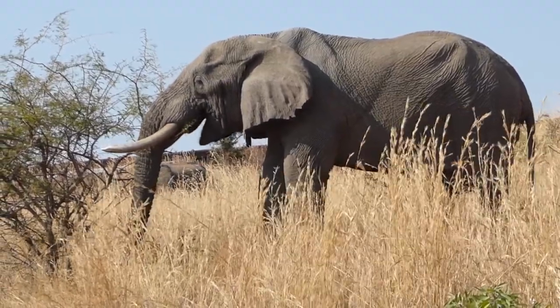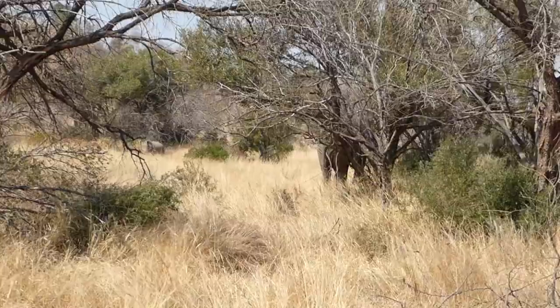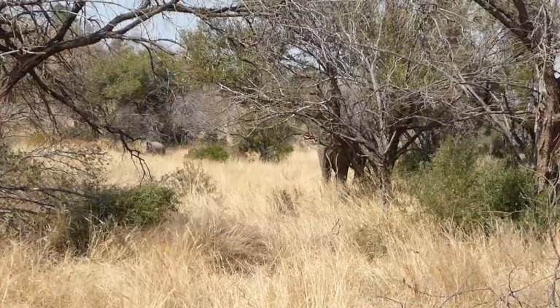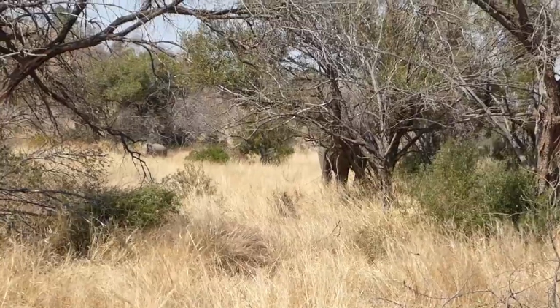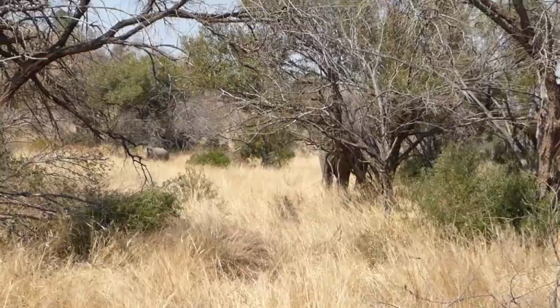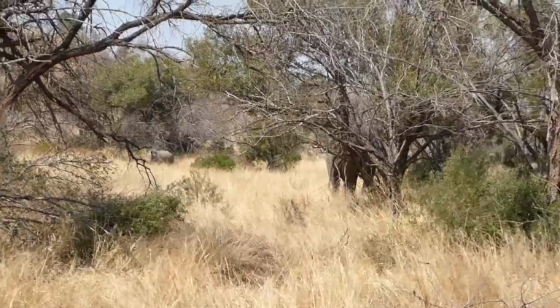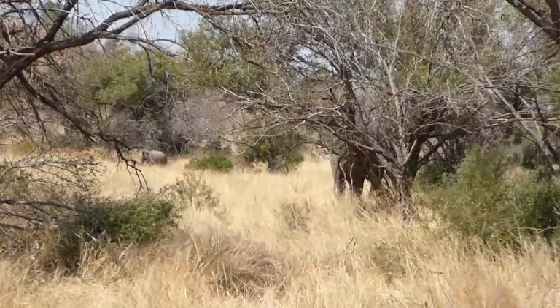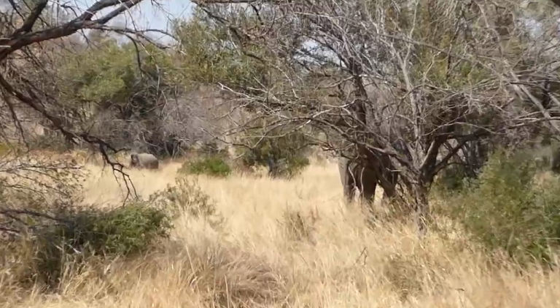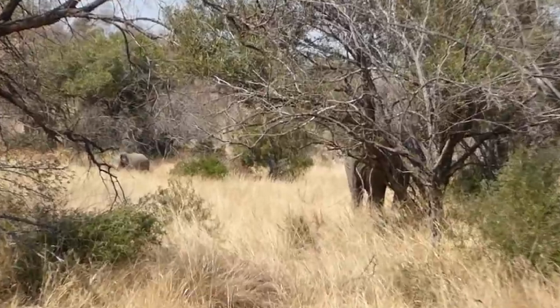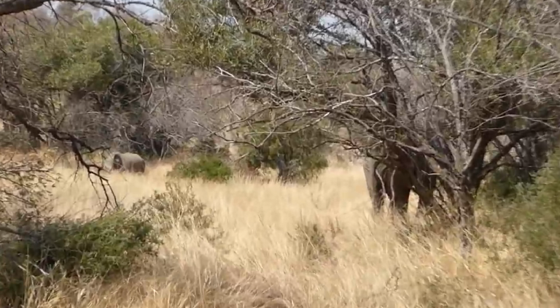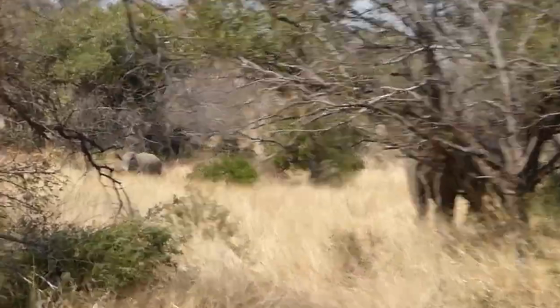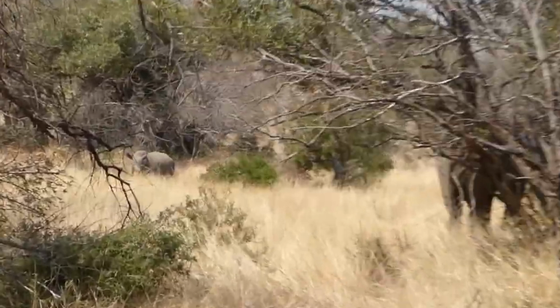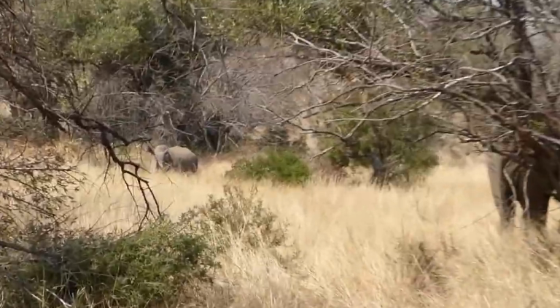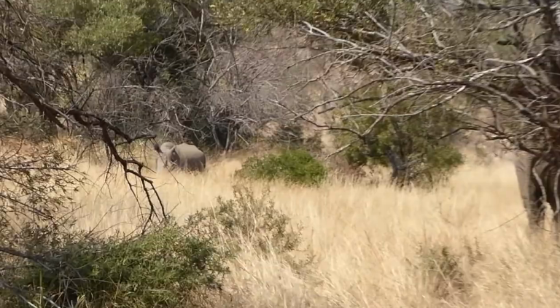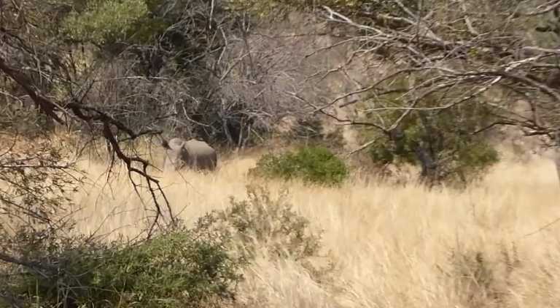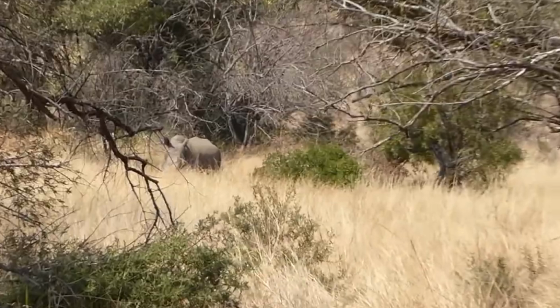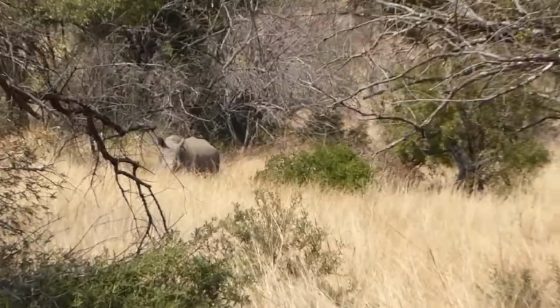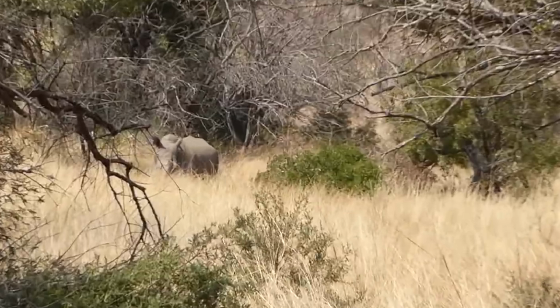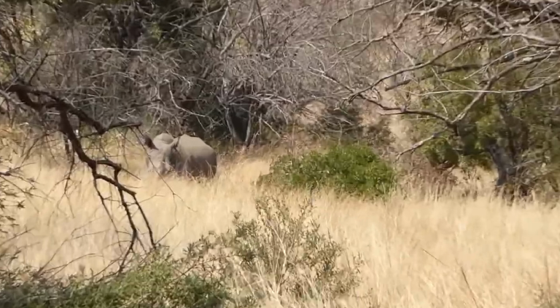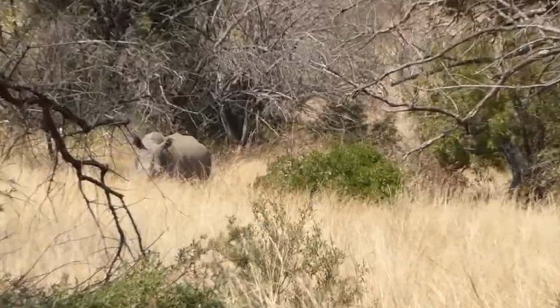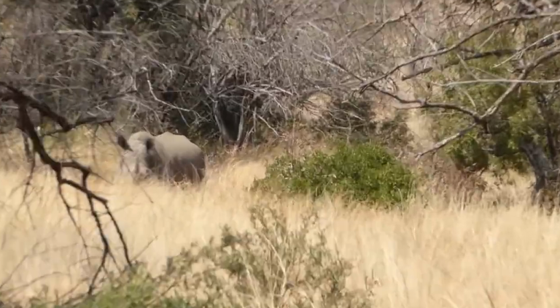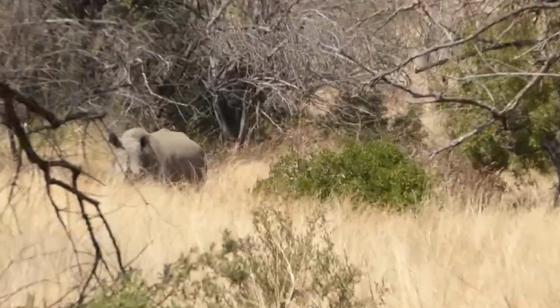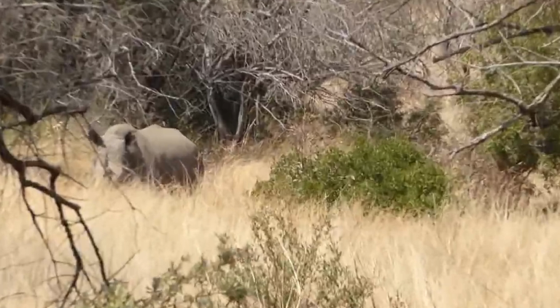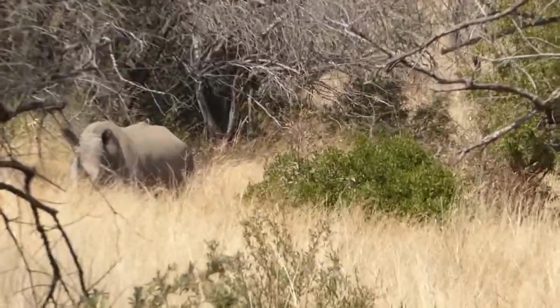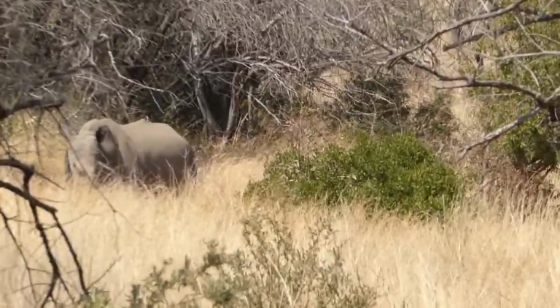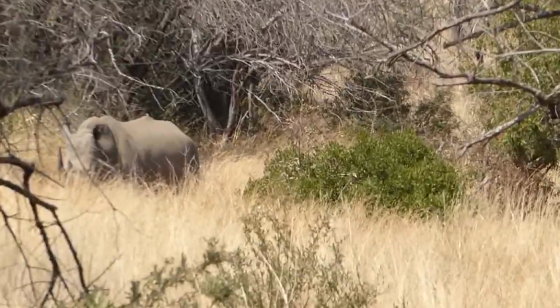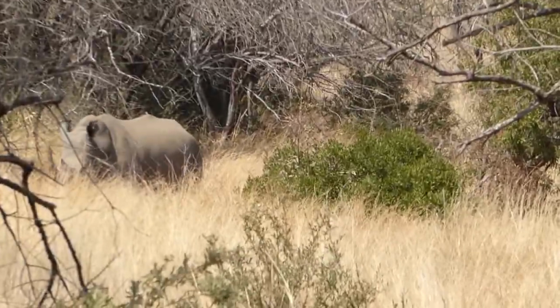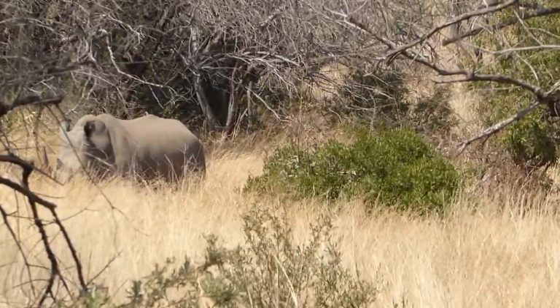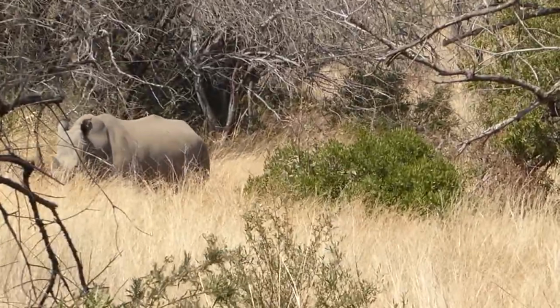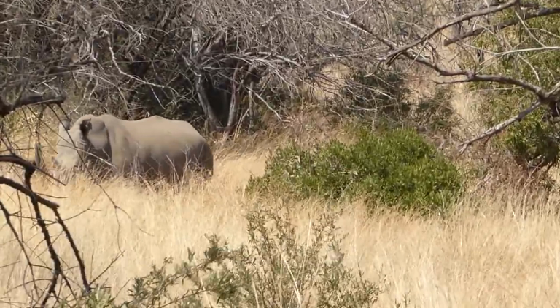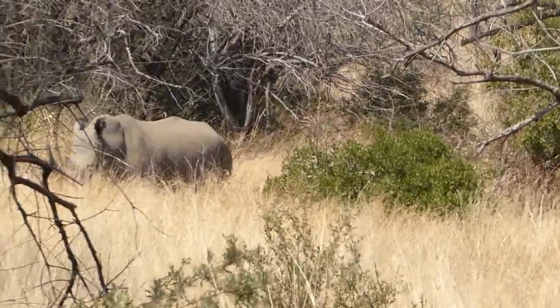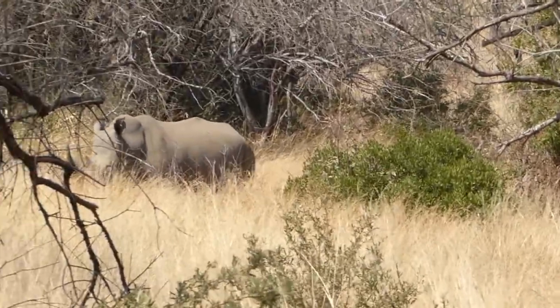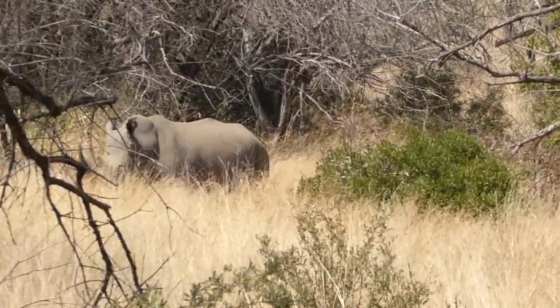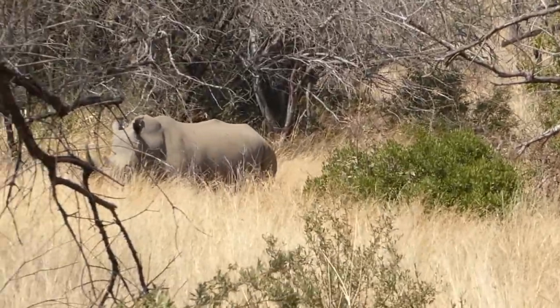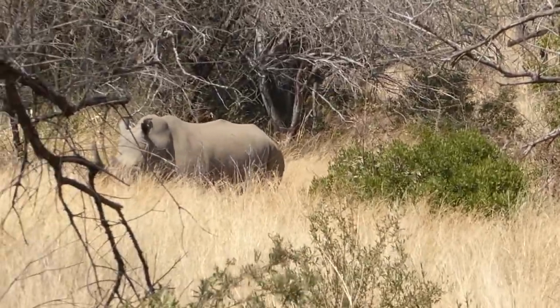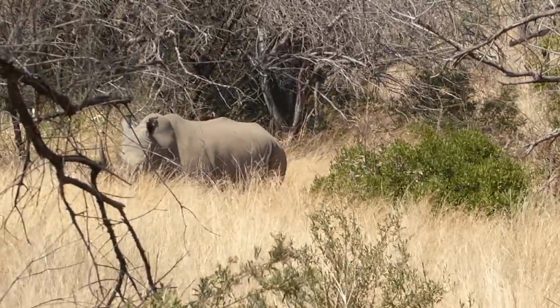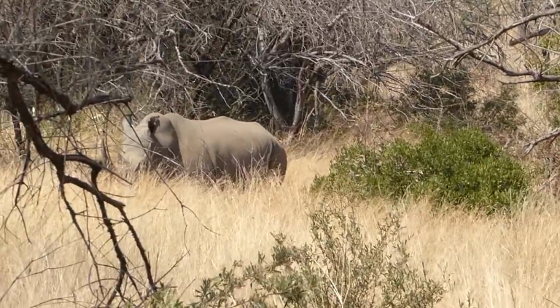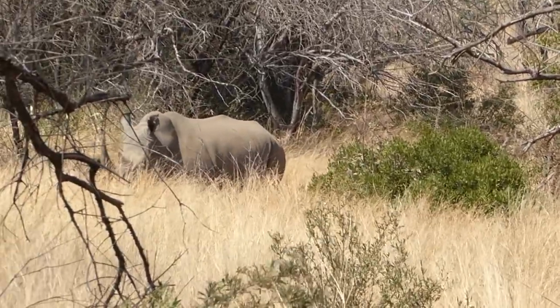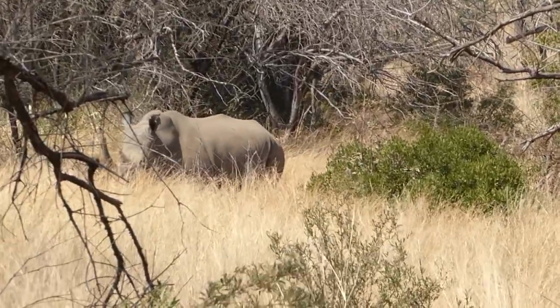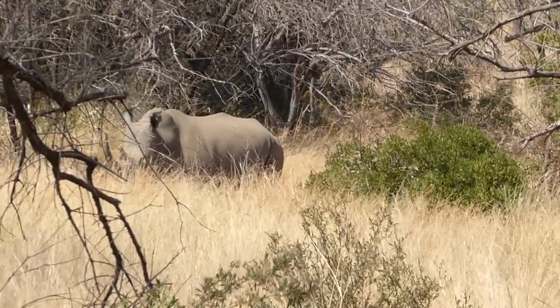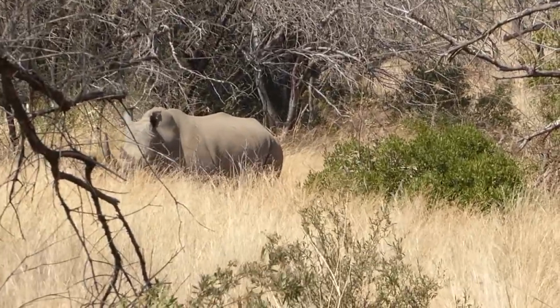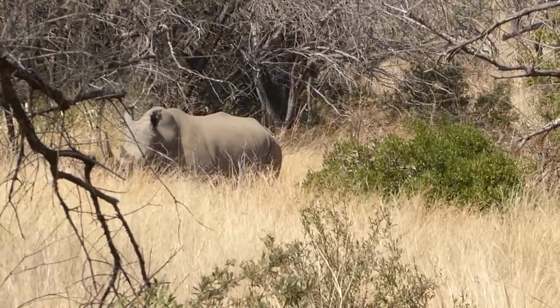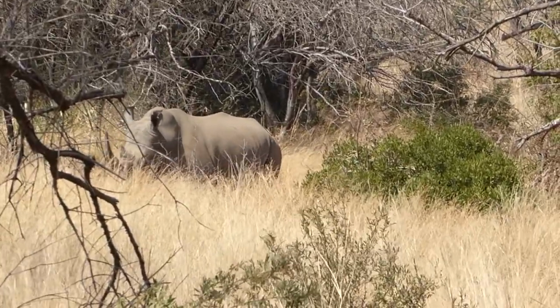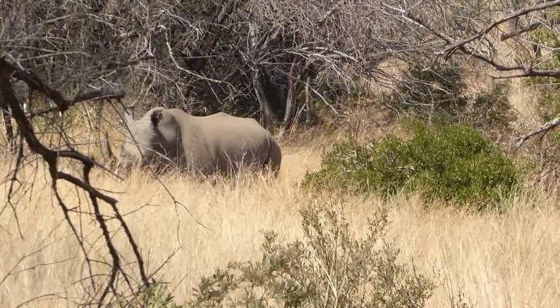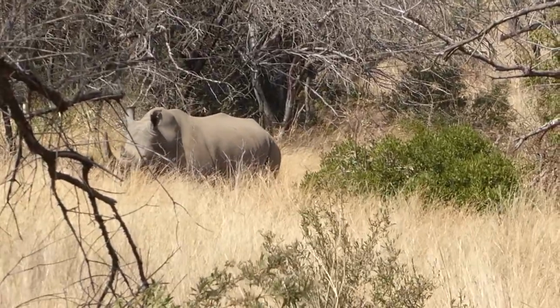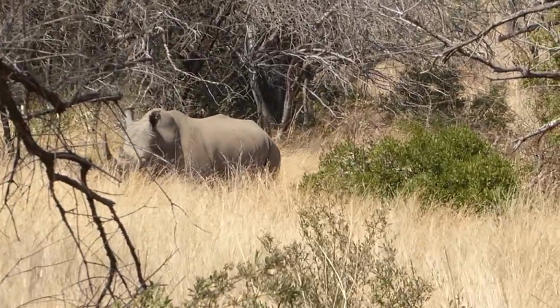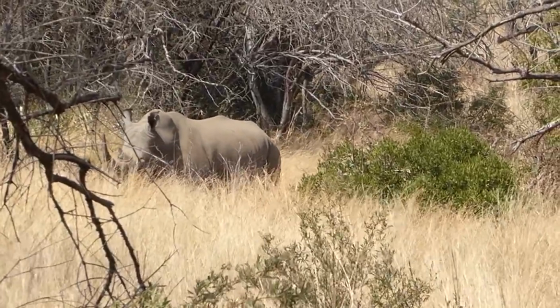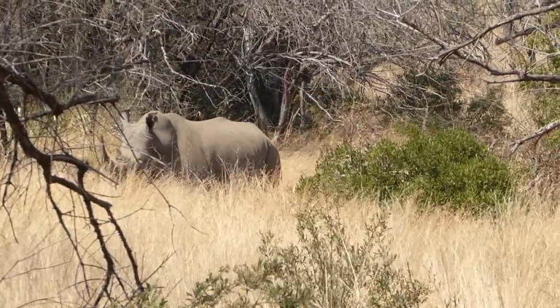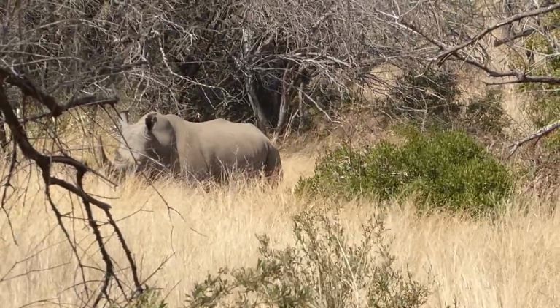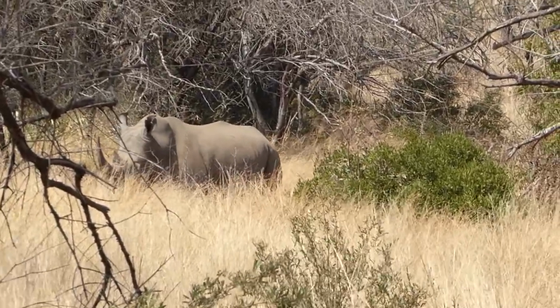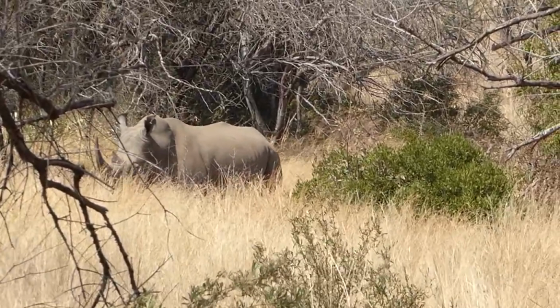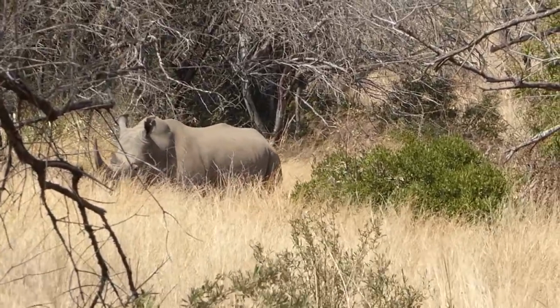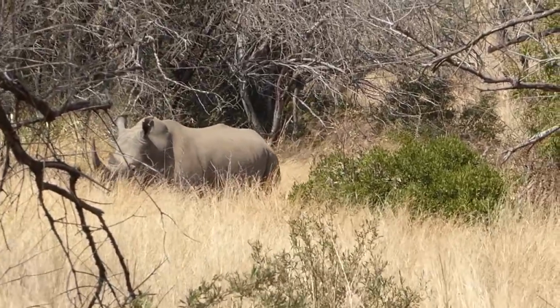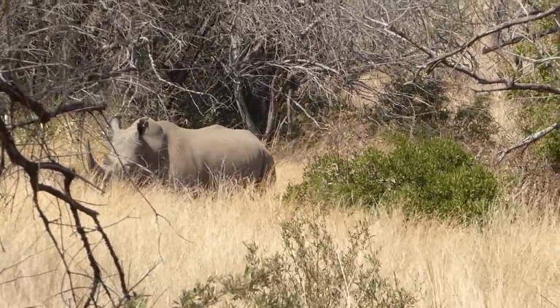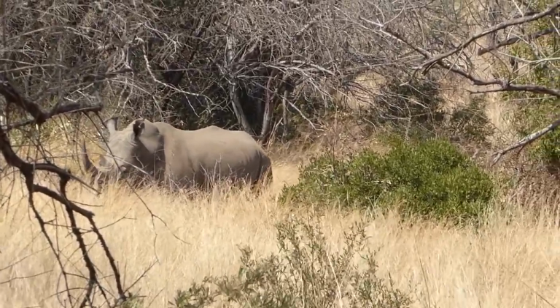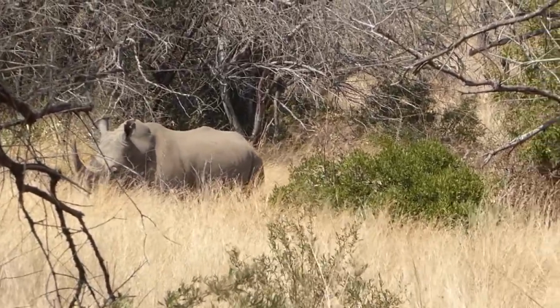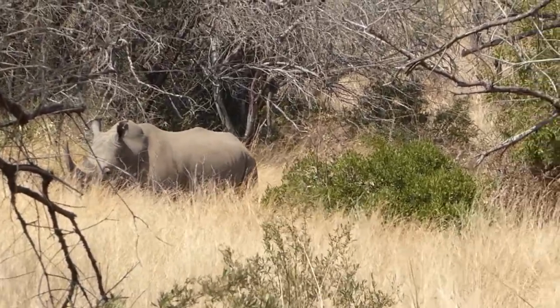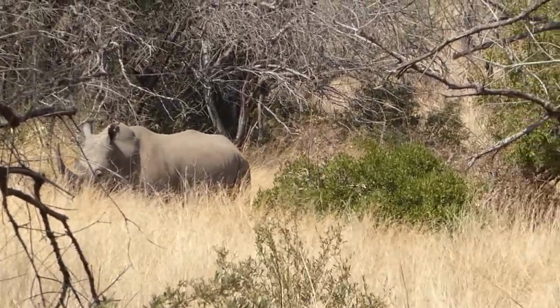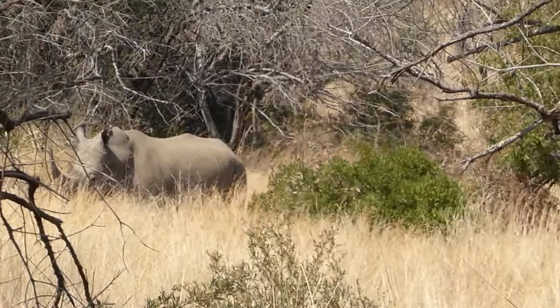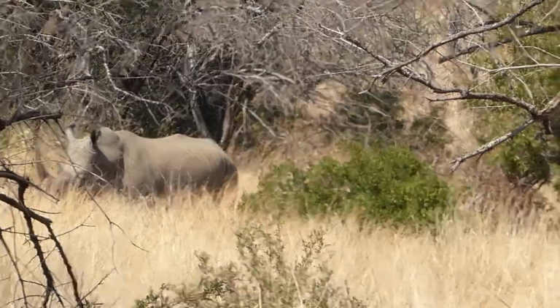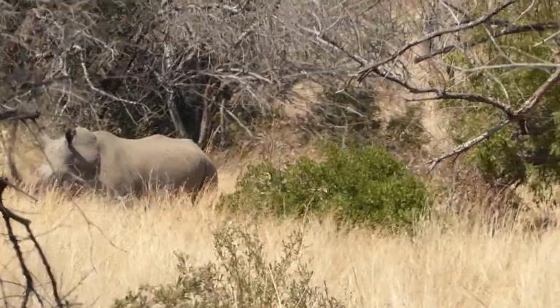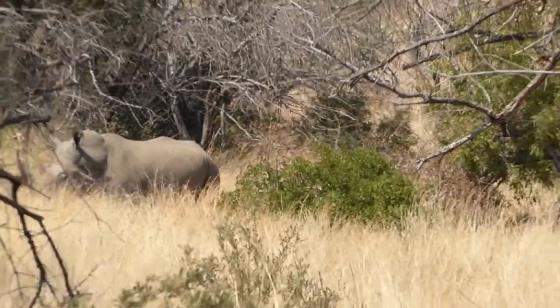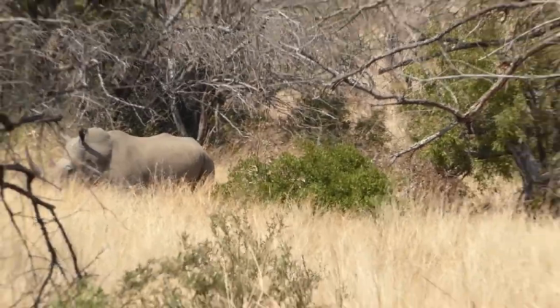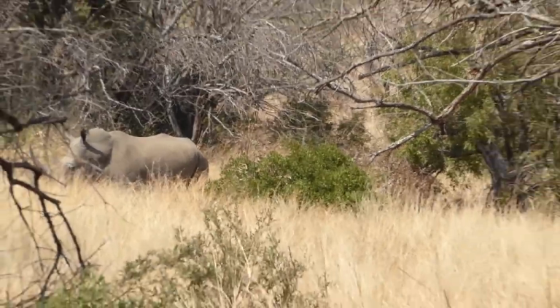Rhino! It's the youngest bull. Looks like a bit of an experienced rhino.